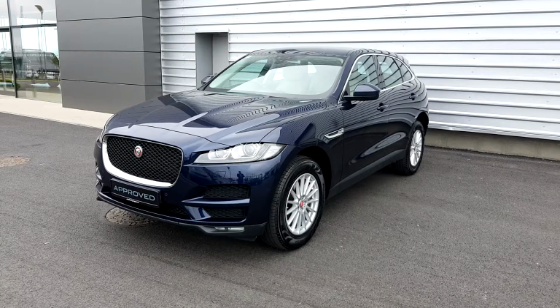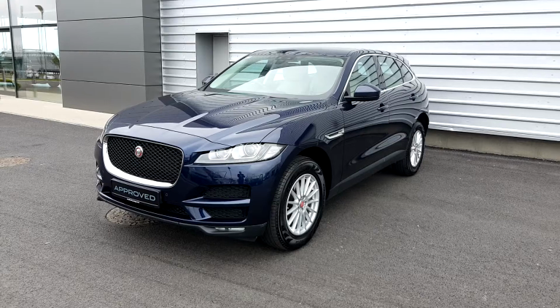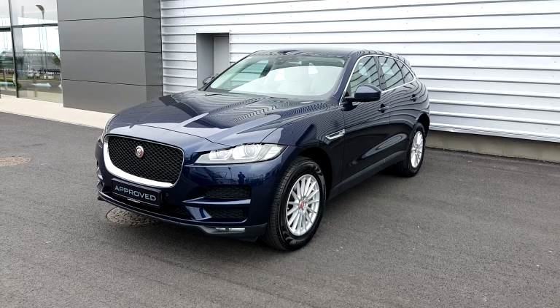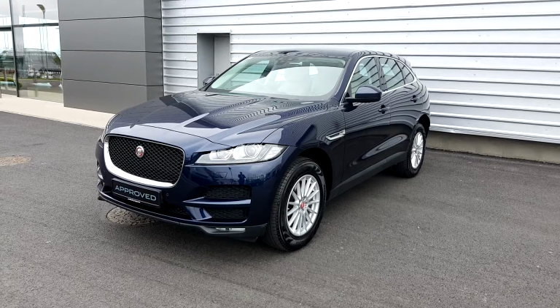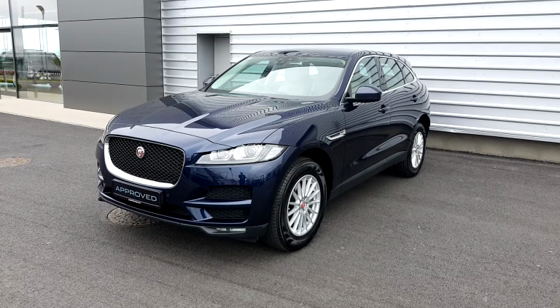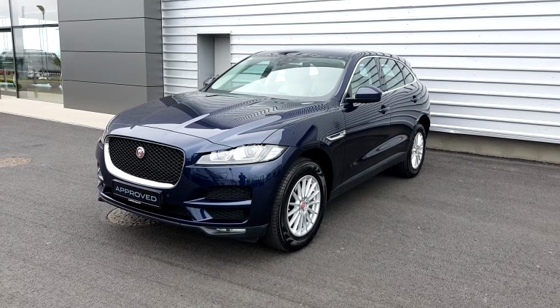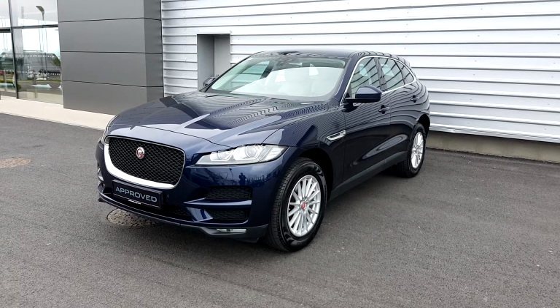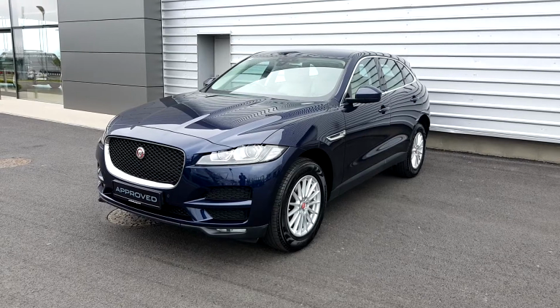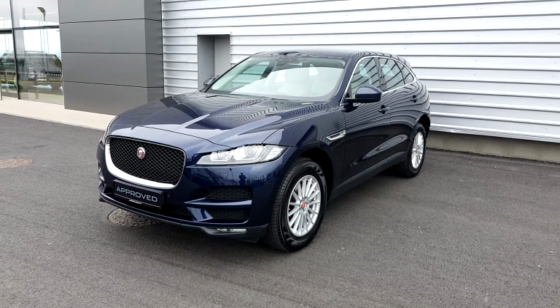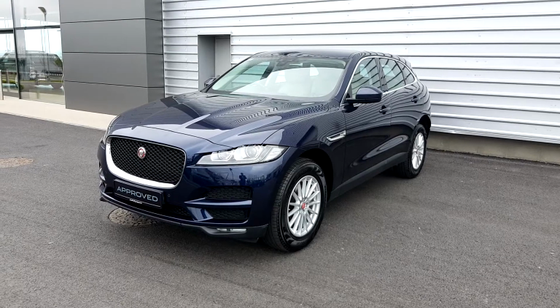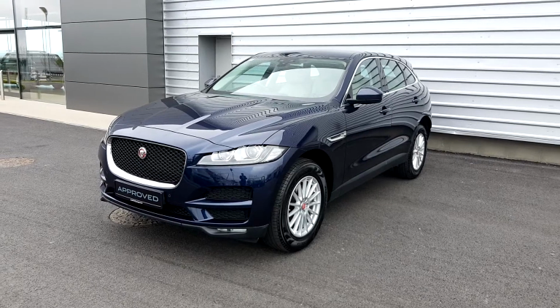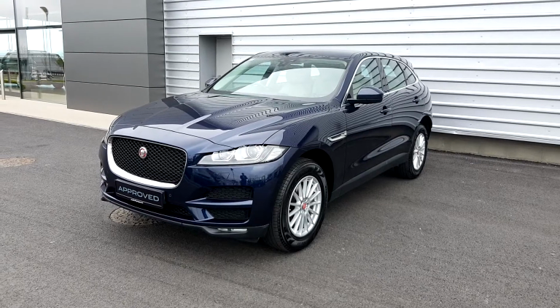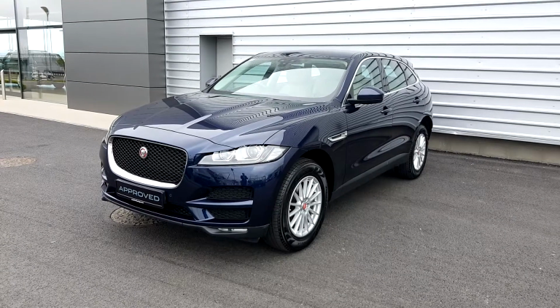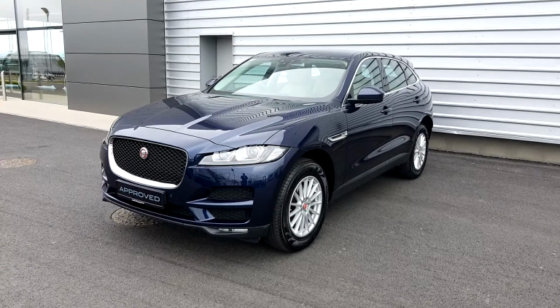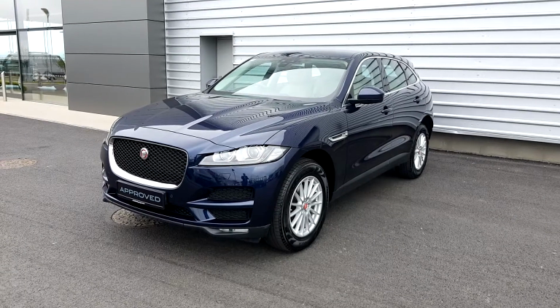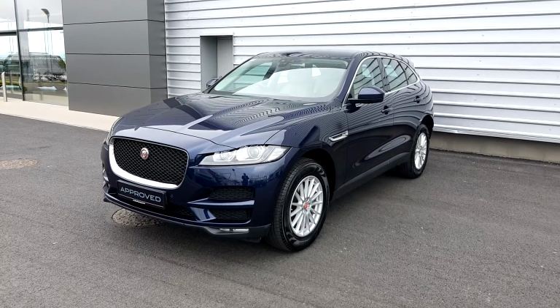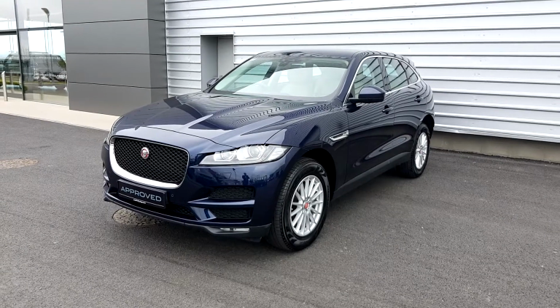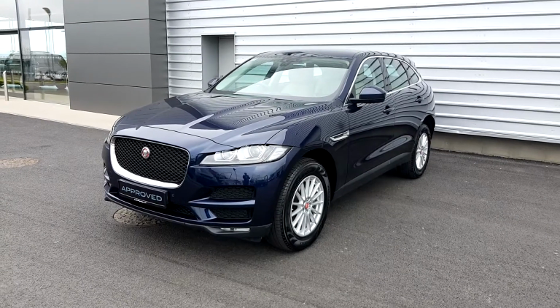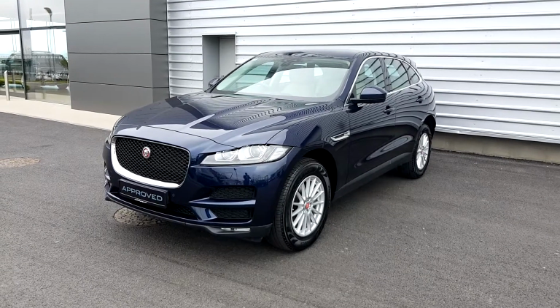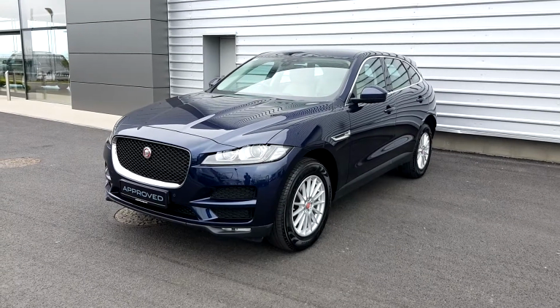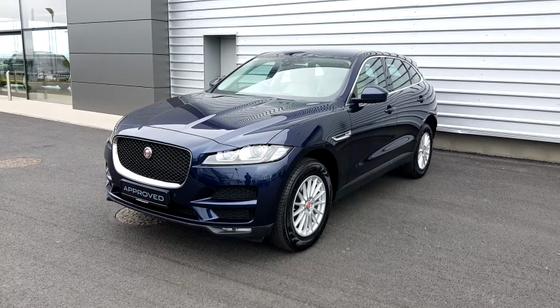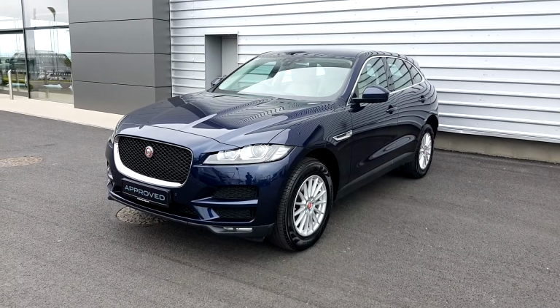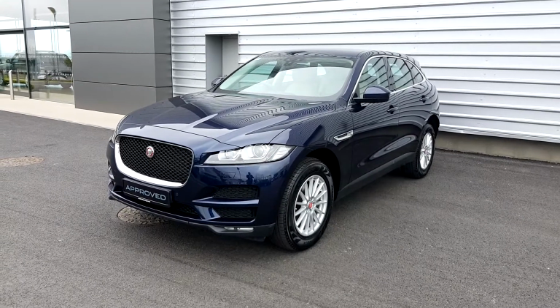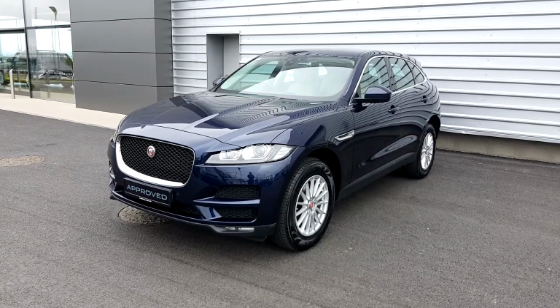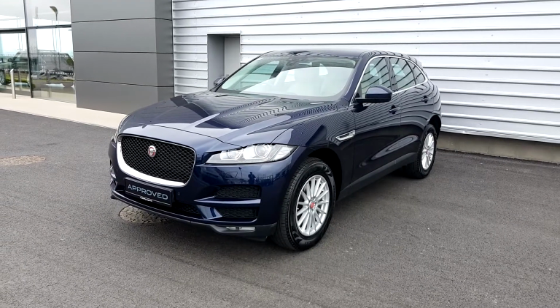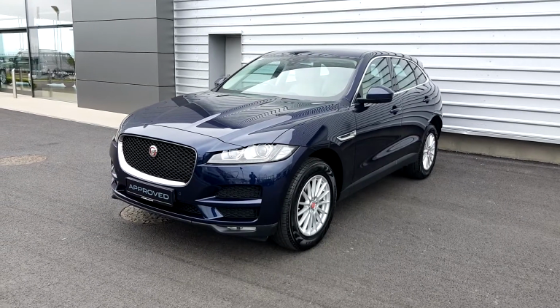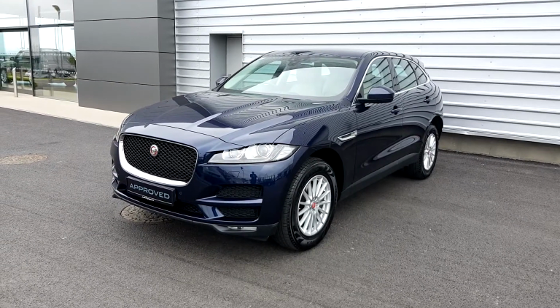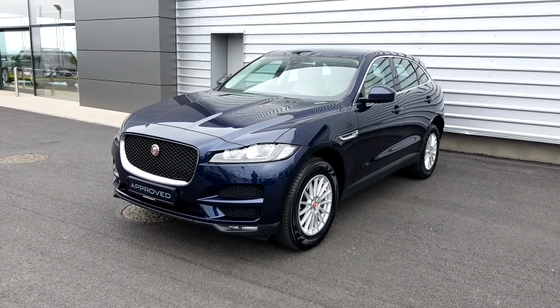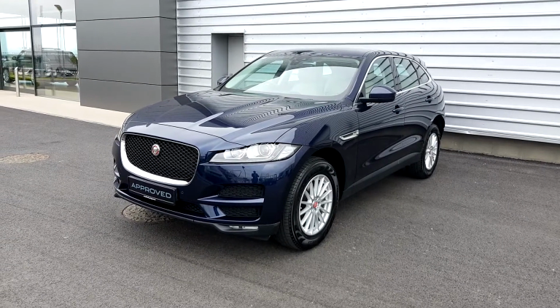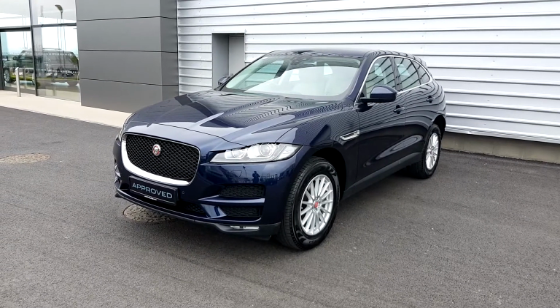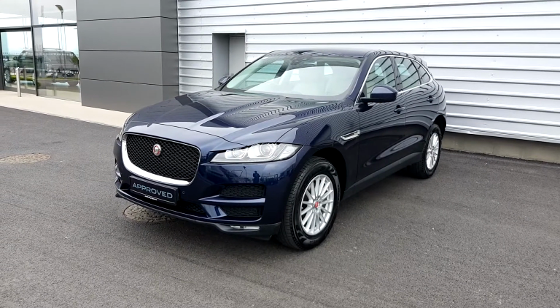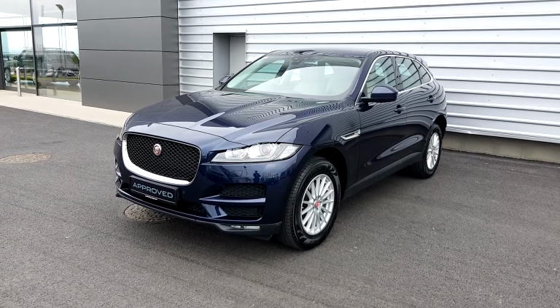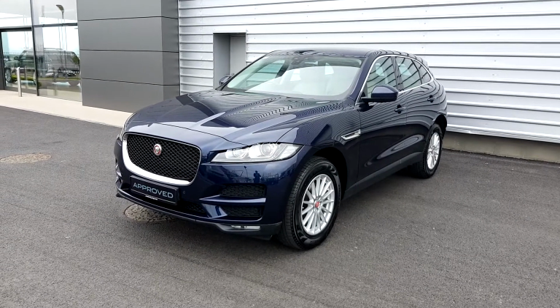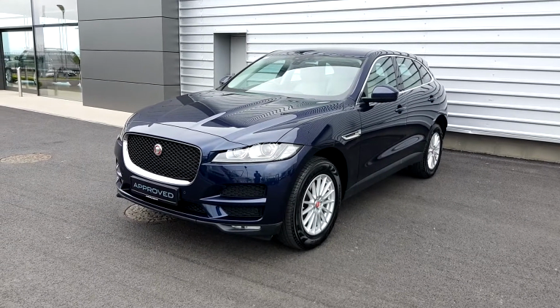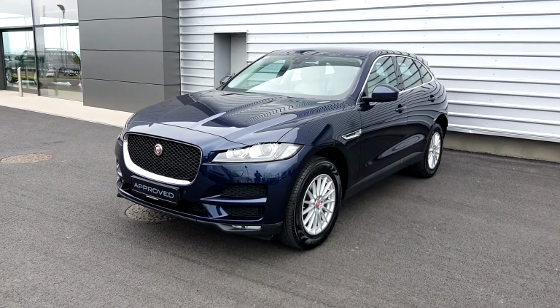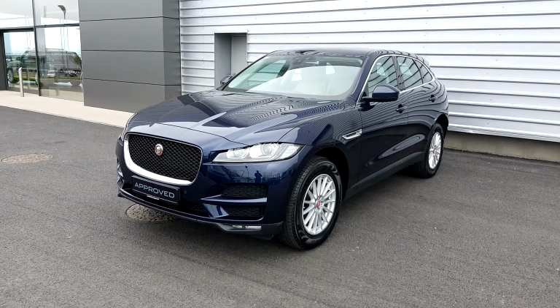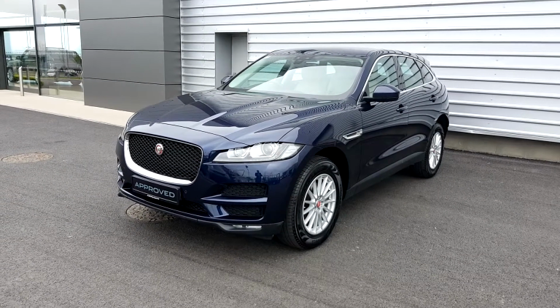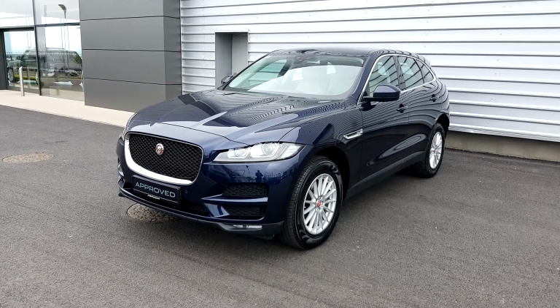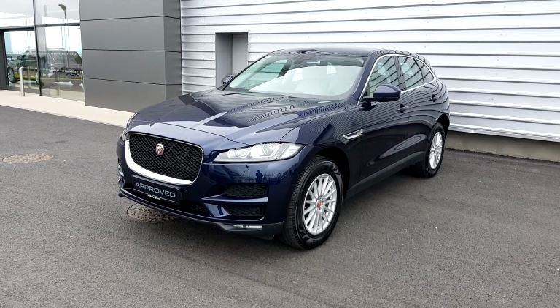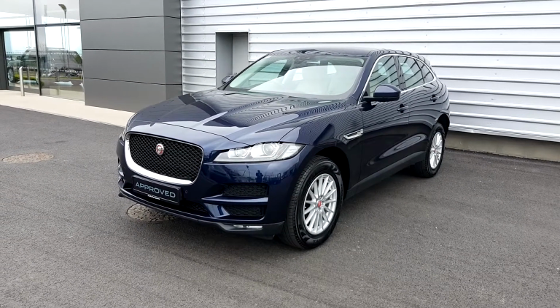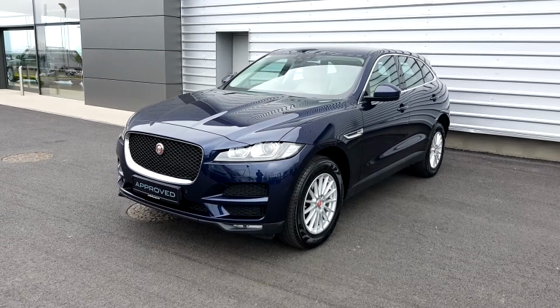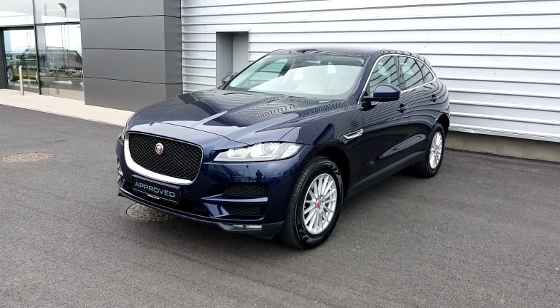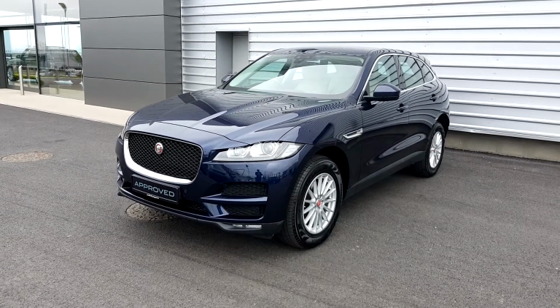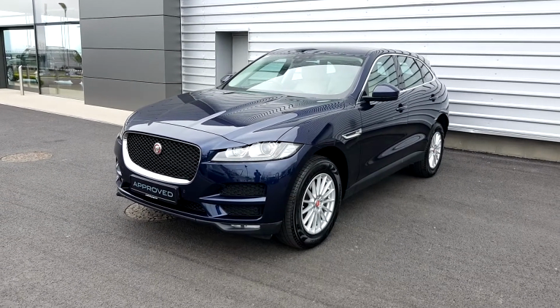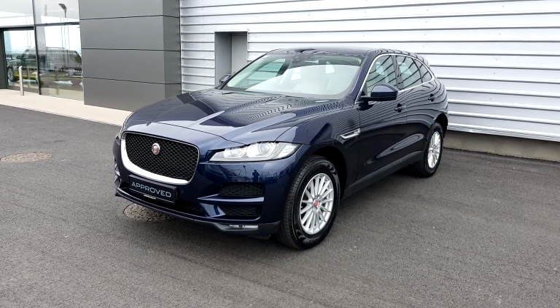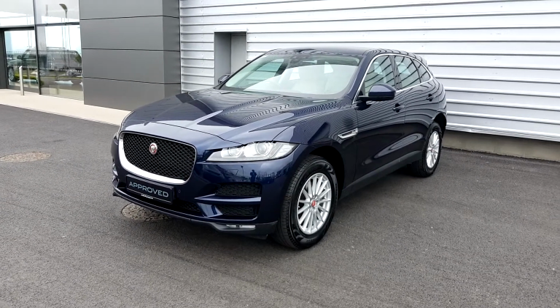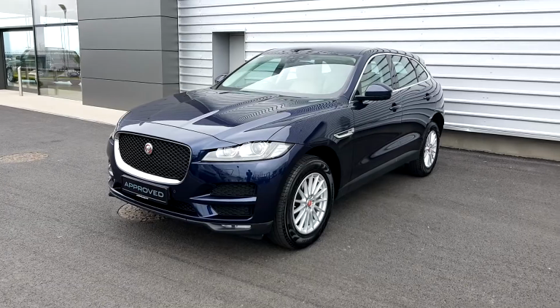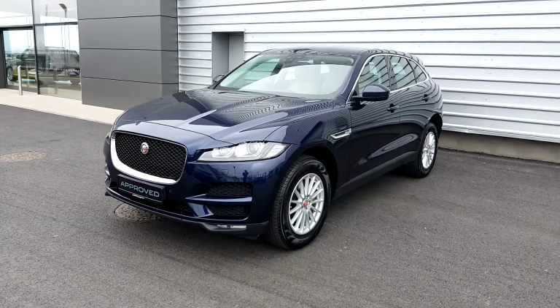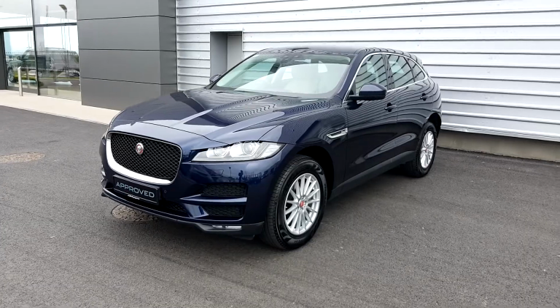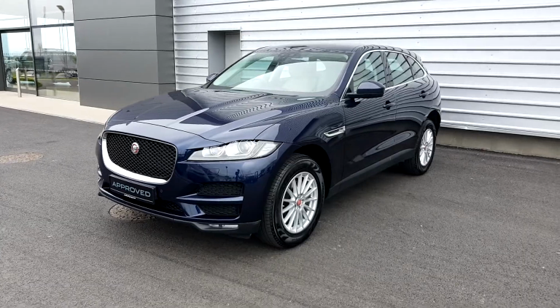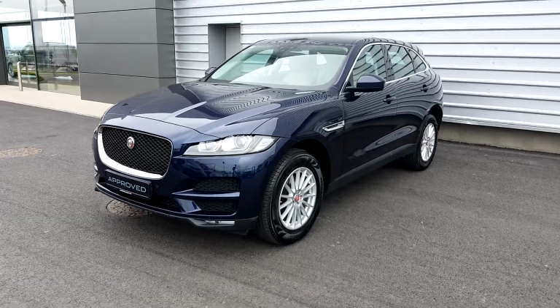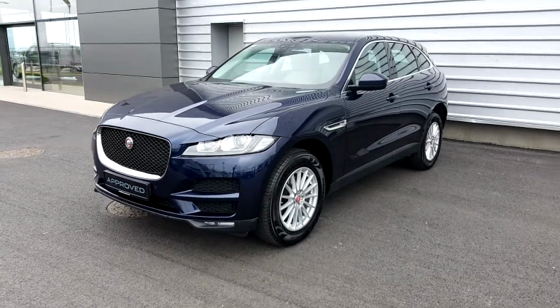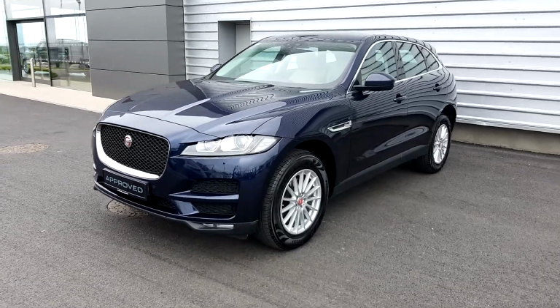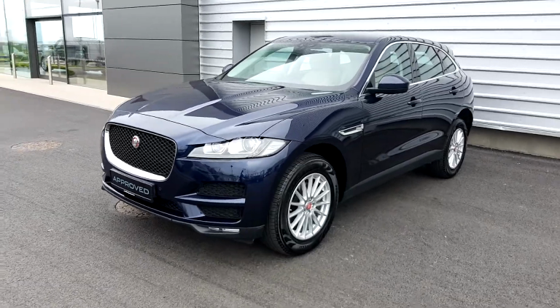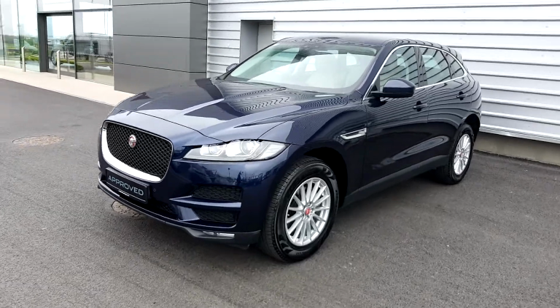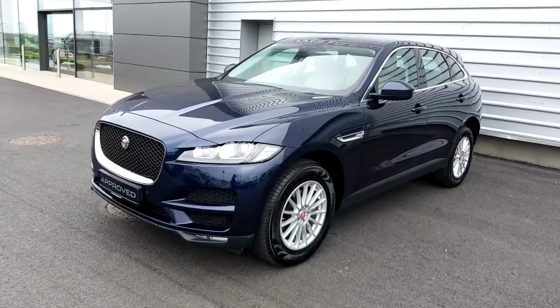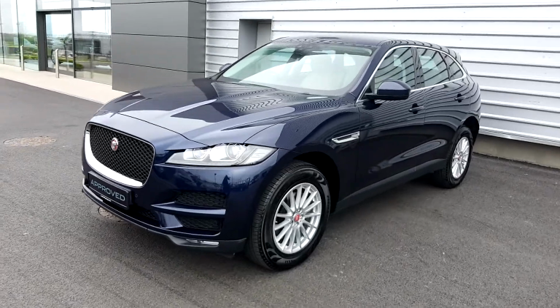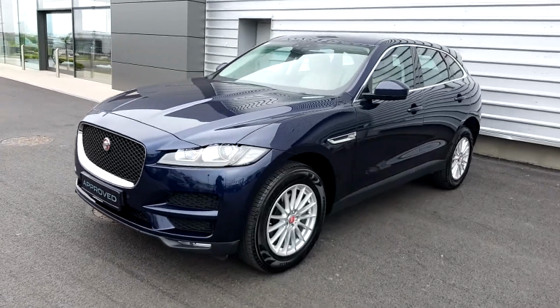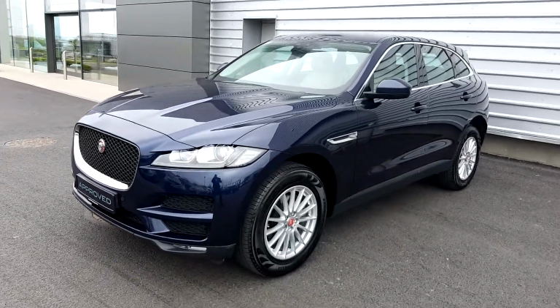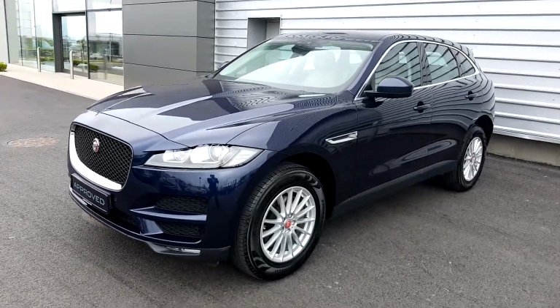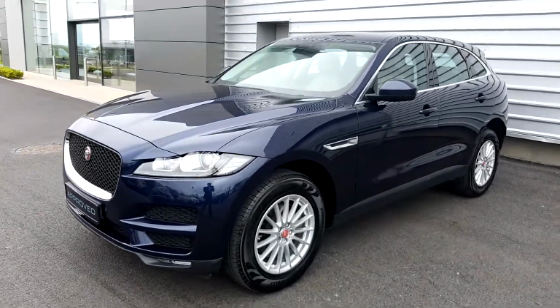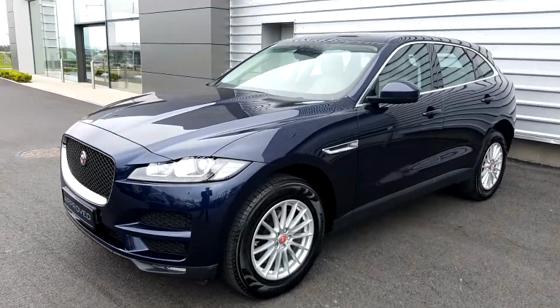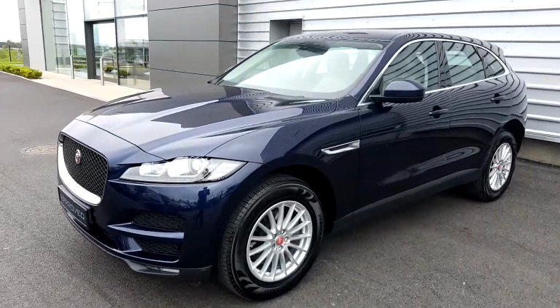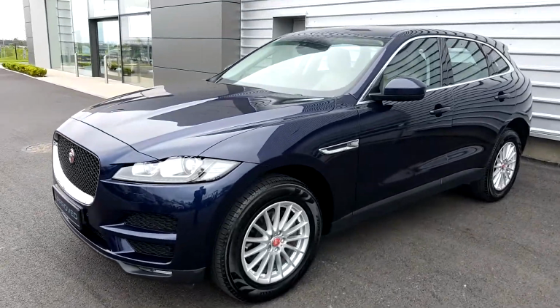Hello, welcome to Jodh of the Jaguar. Today we have a 2018 Jaguar F-Pace Prestige in Loire blue metallic paint.